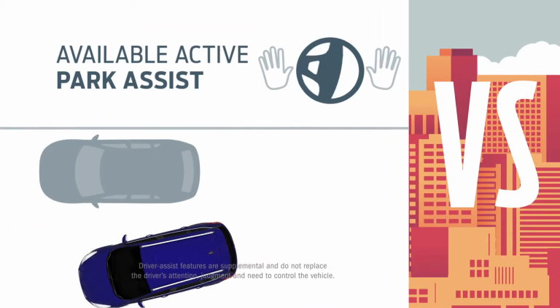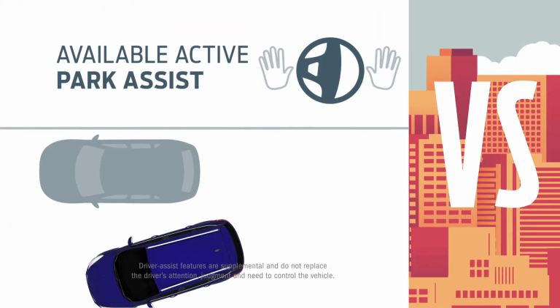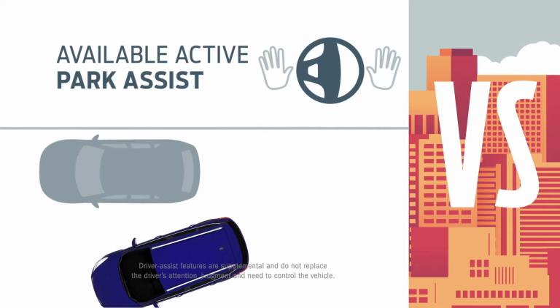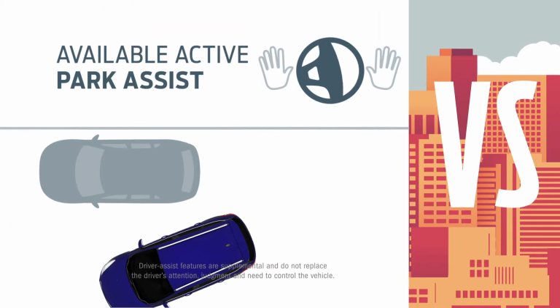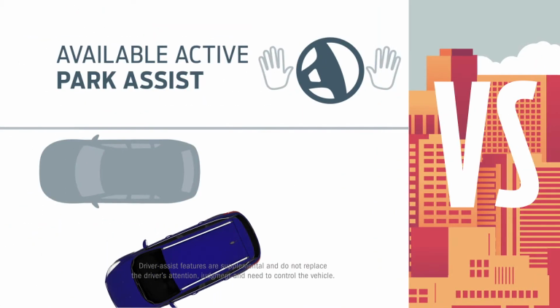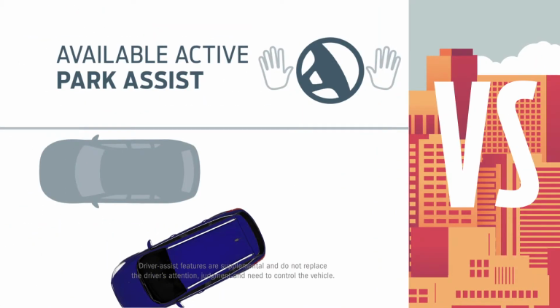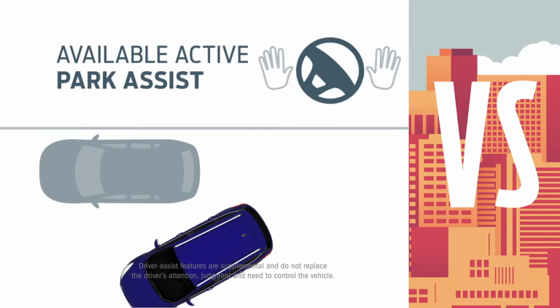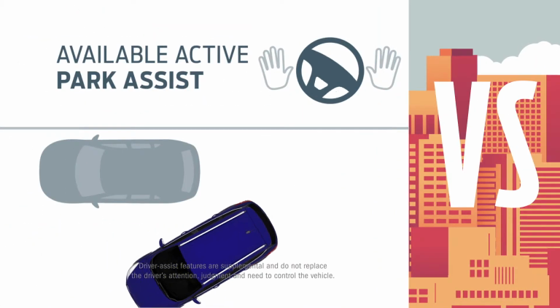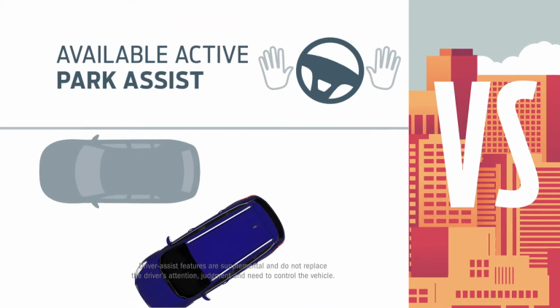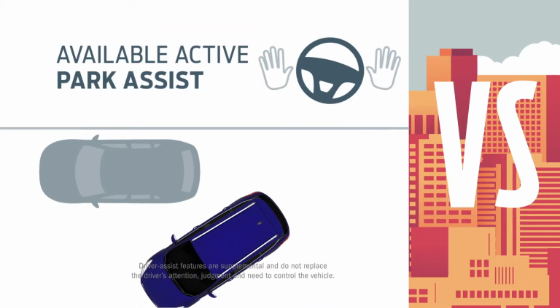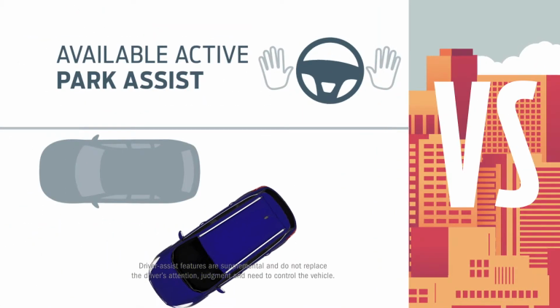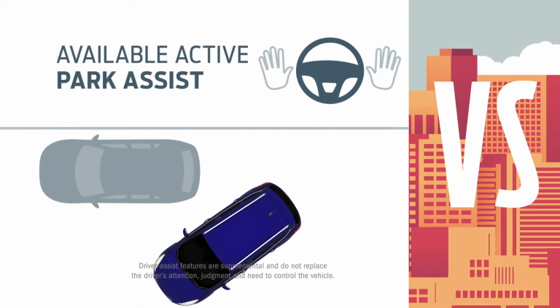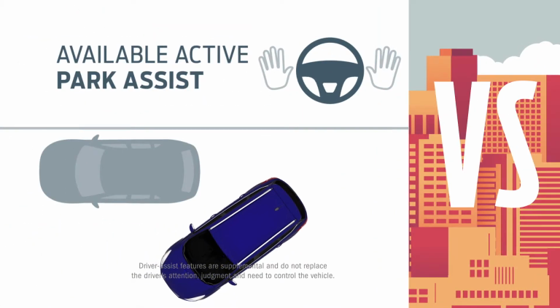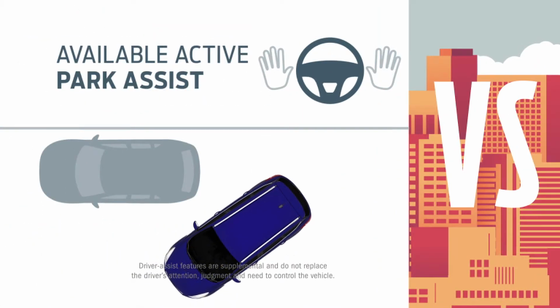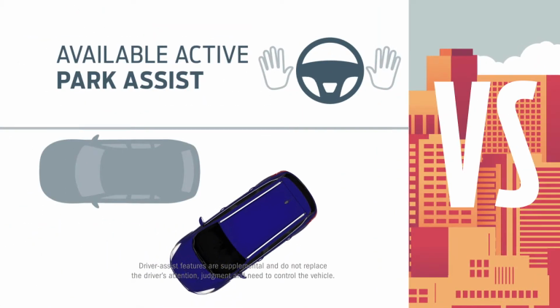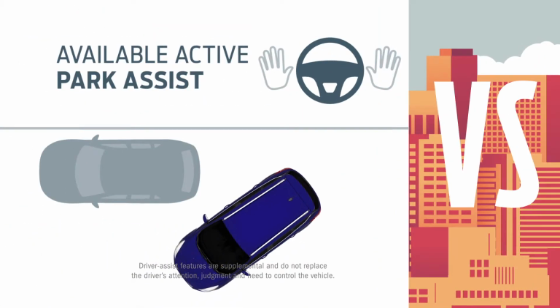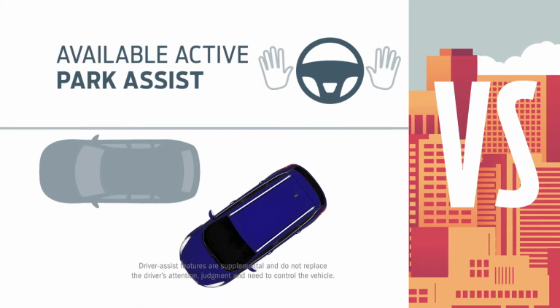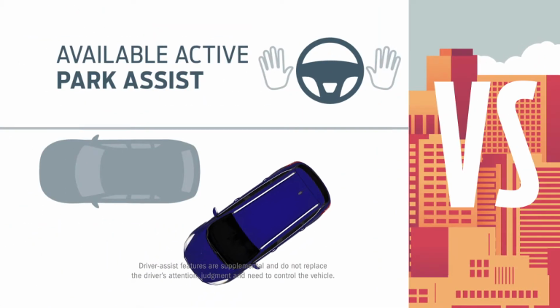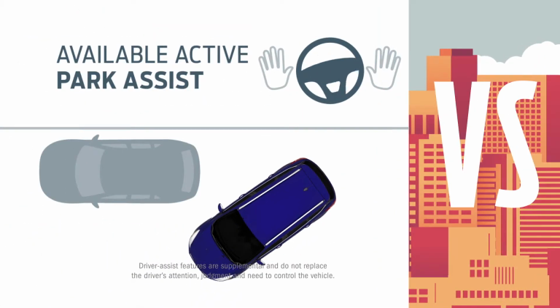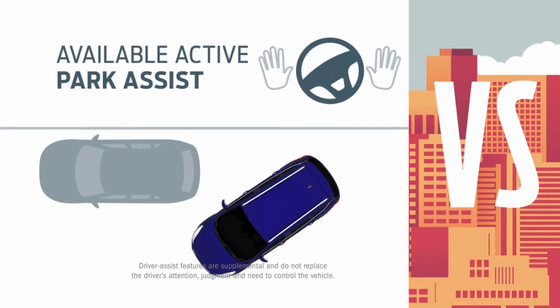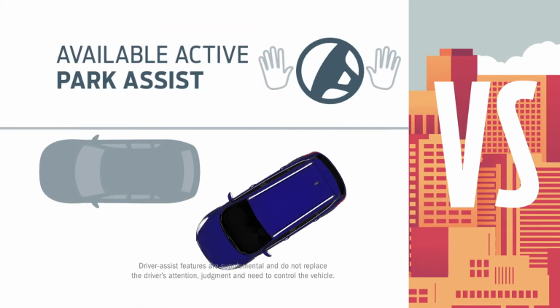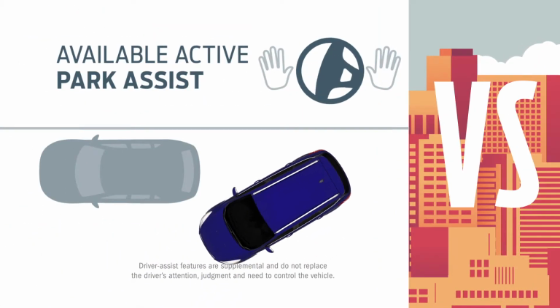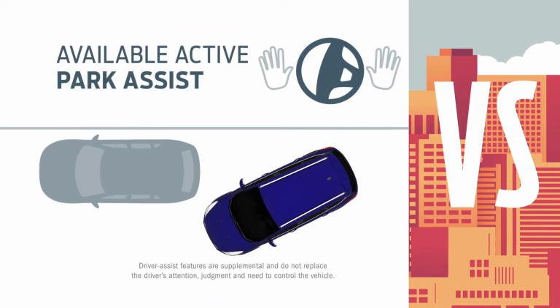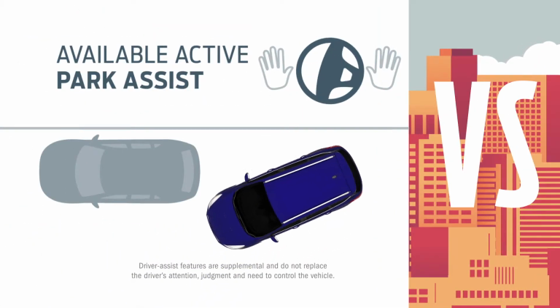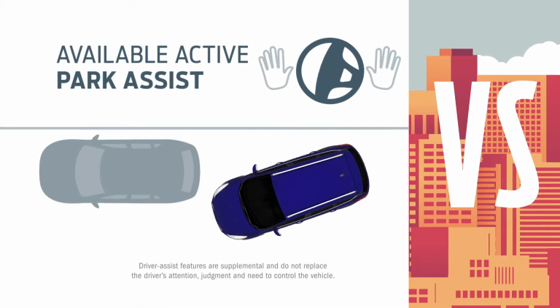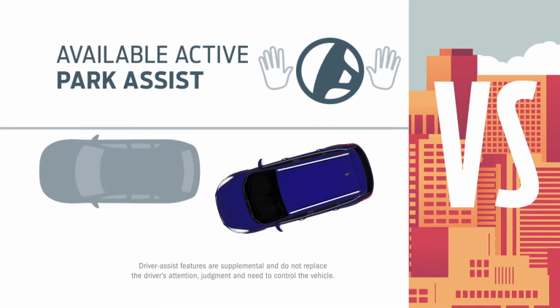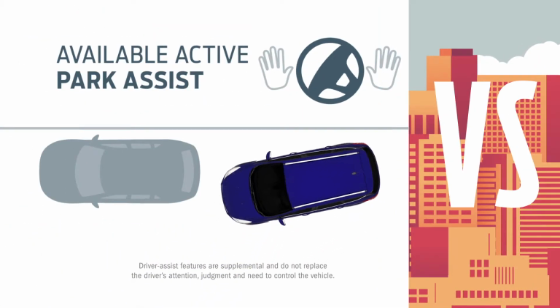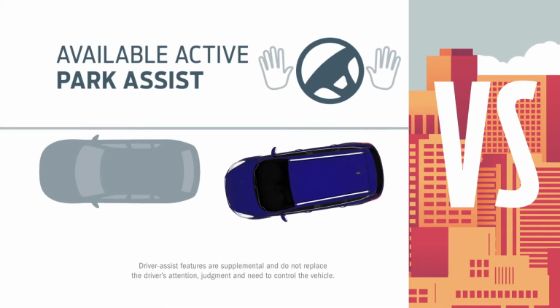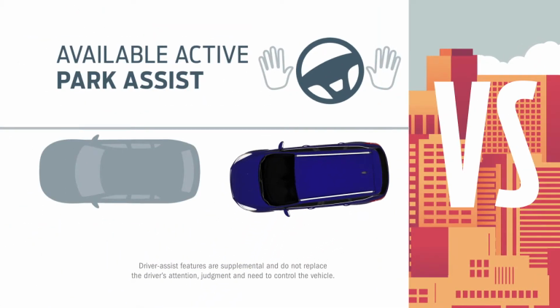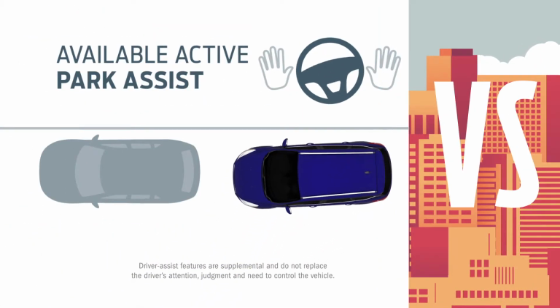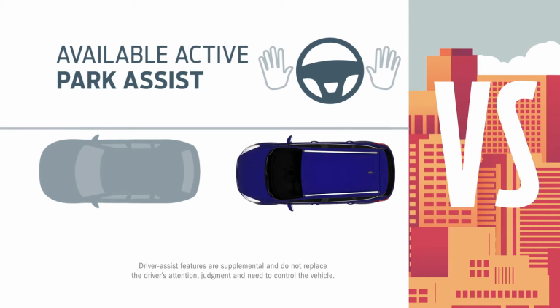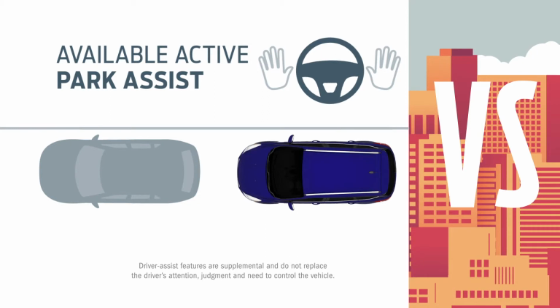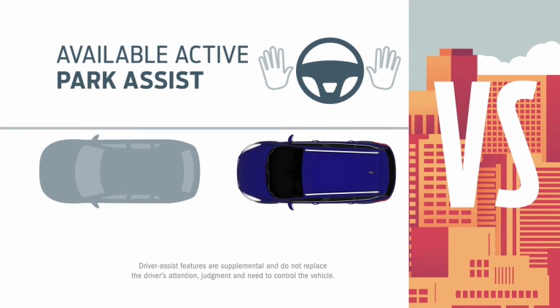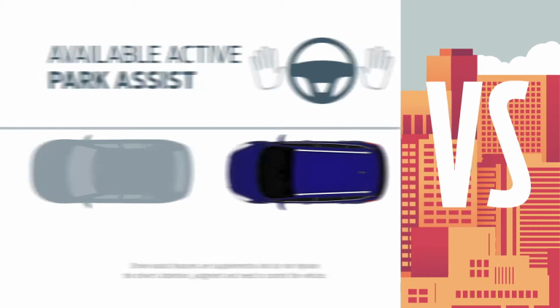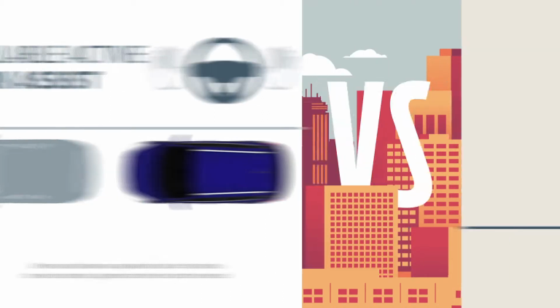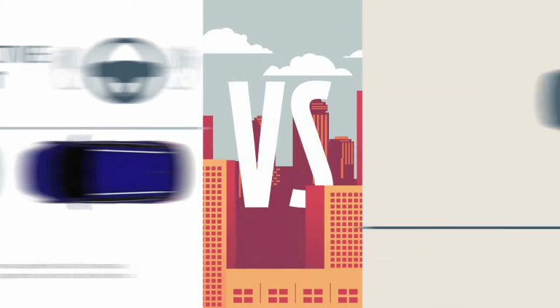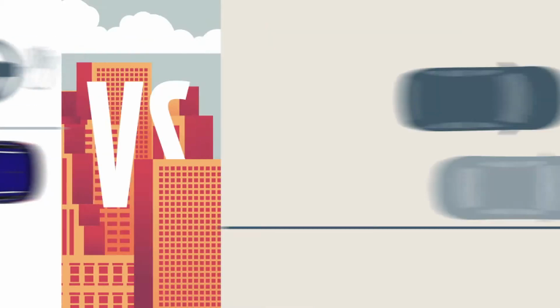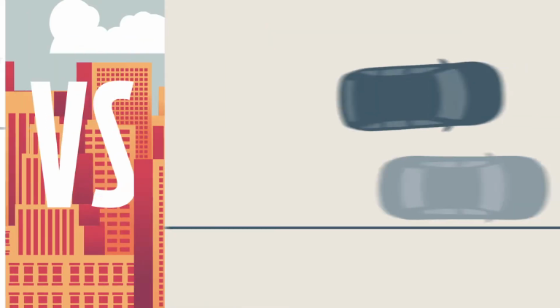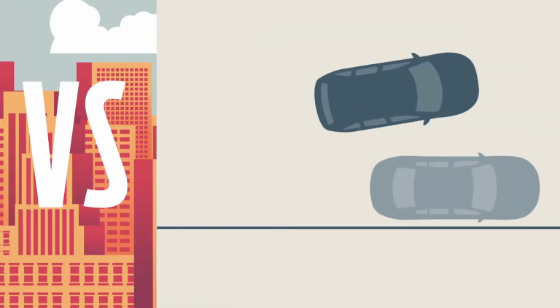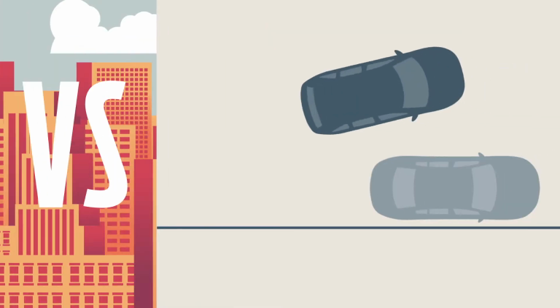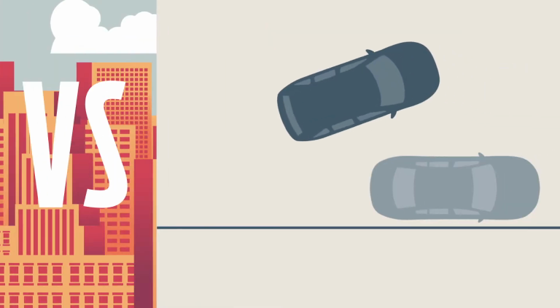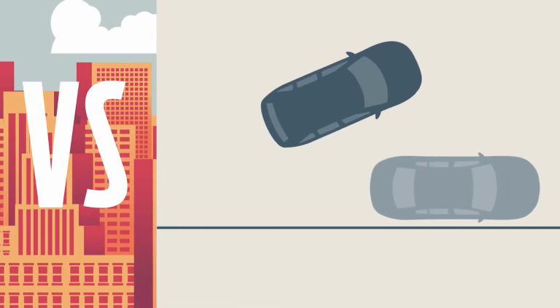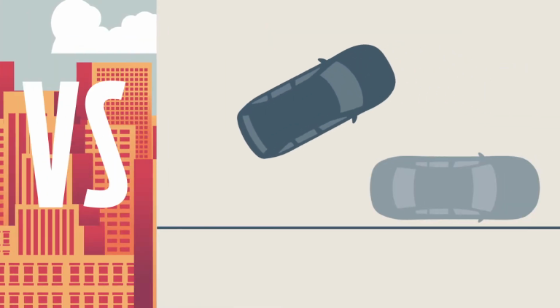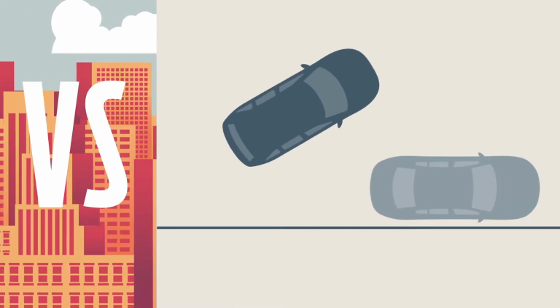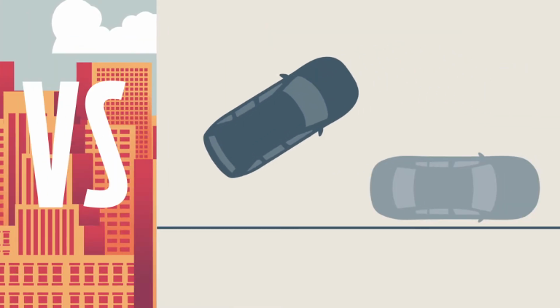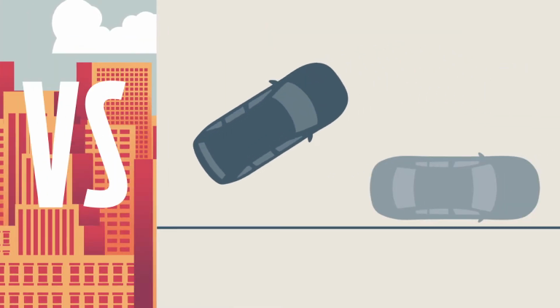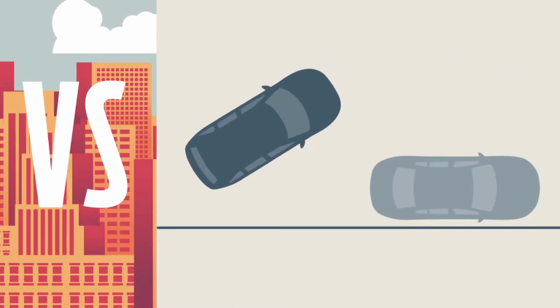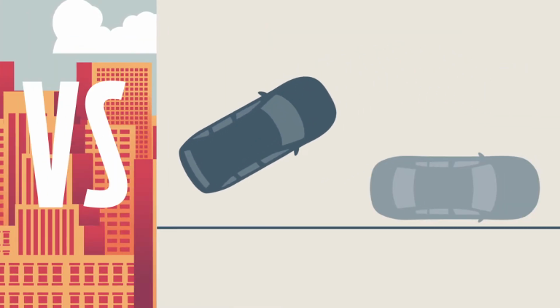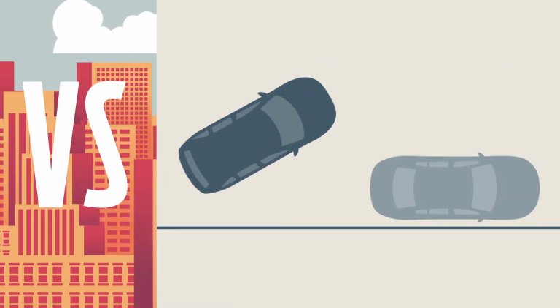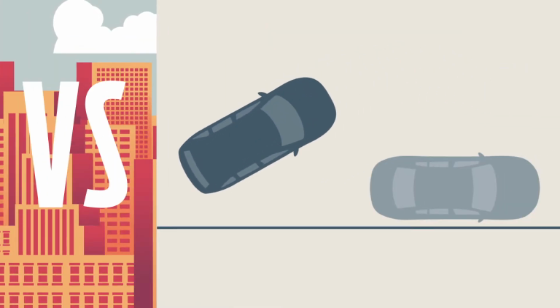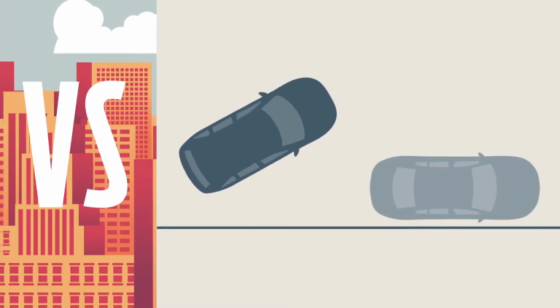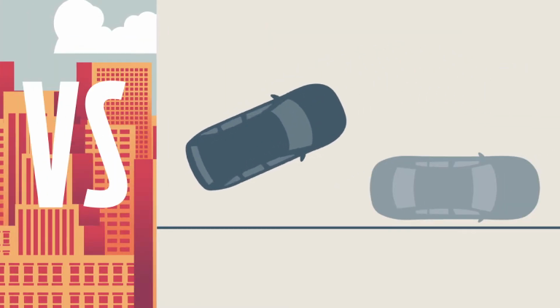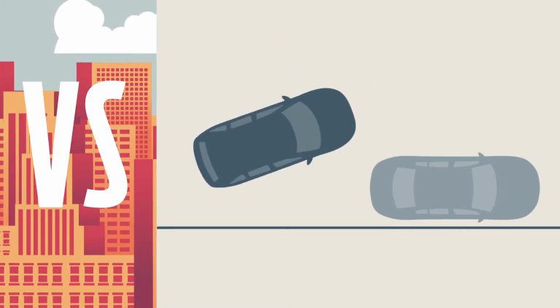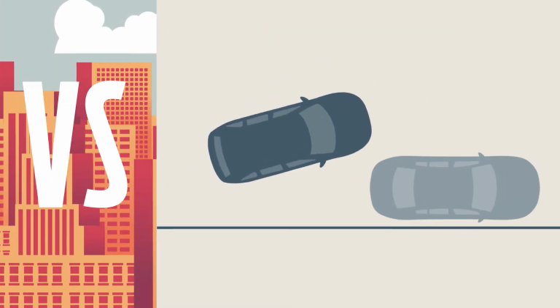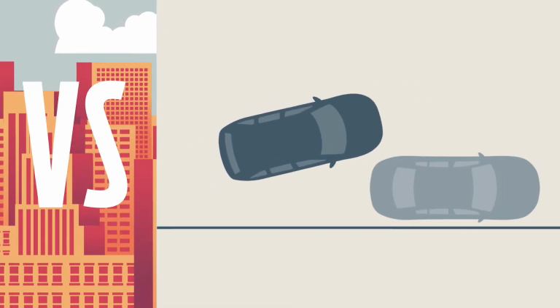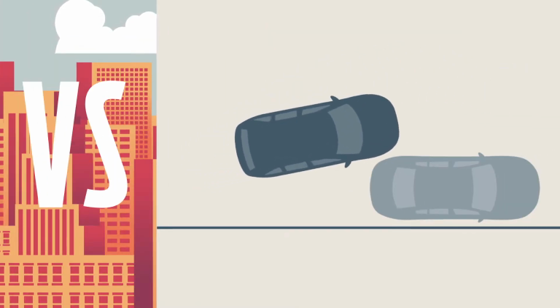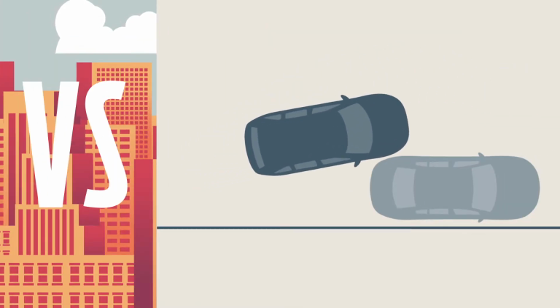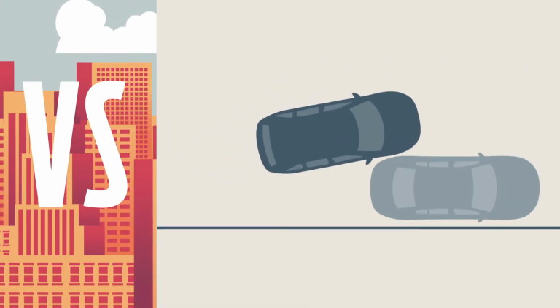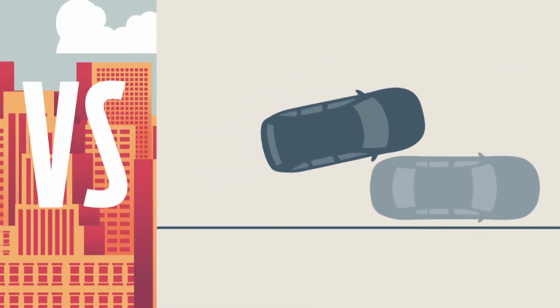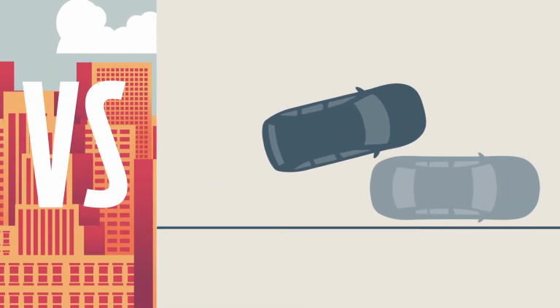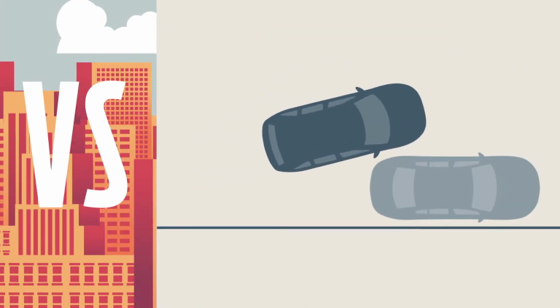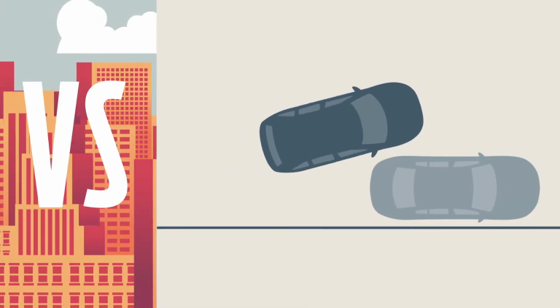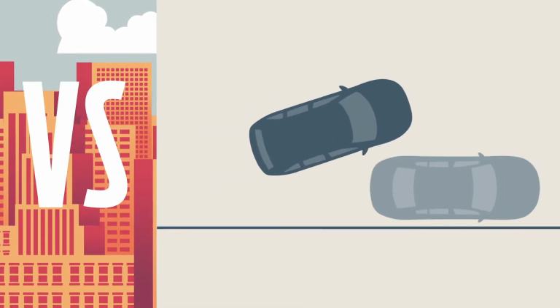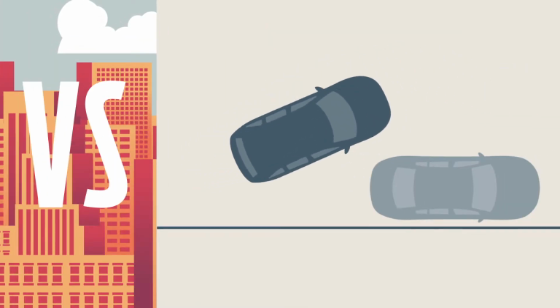Escape helps you parallel park like a pro. Equinox uses a more hands-on approach.